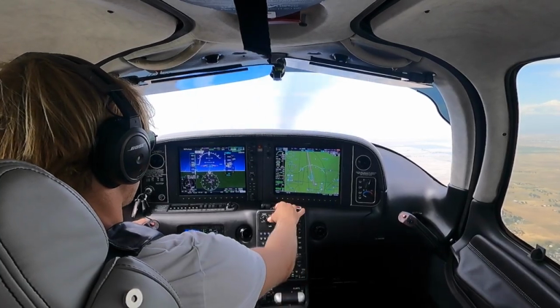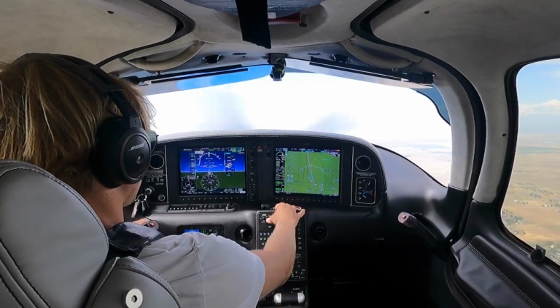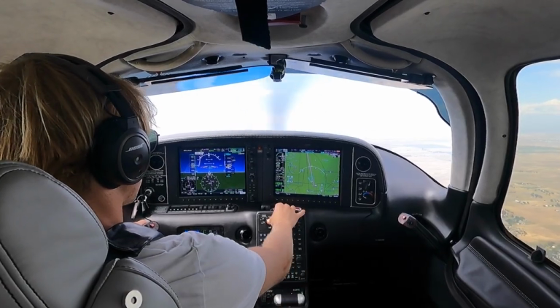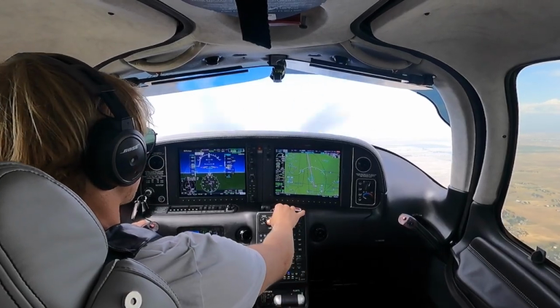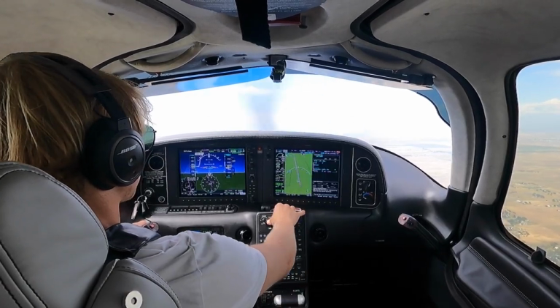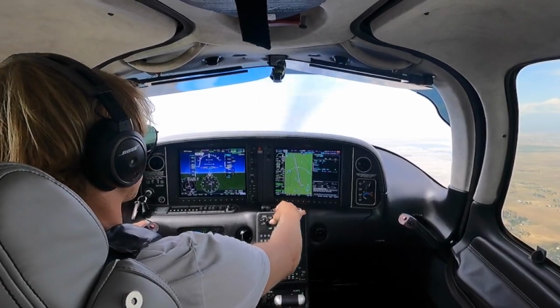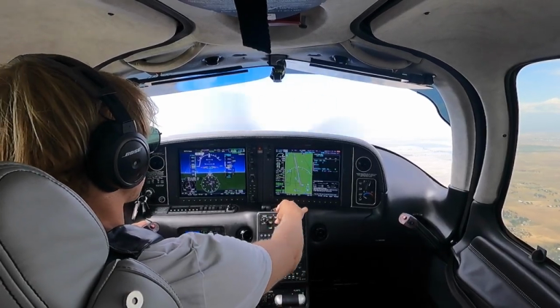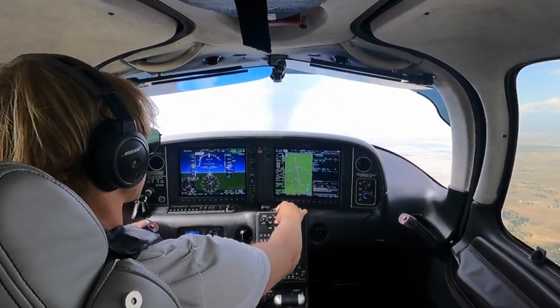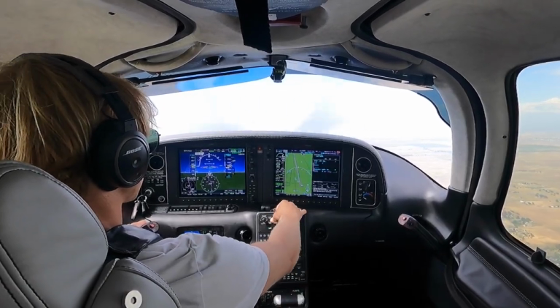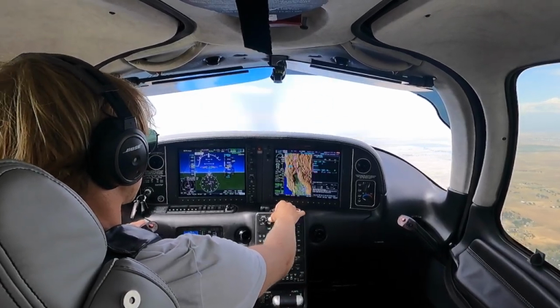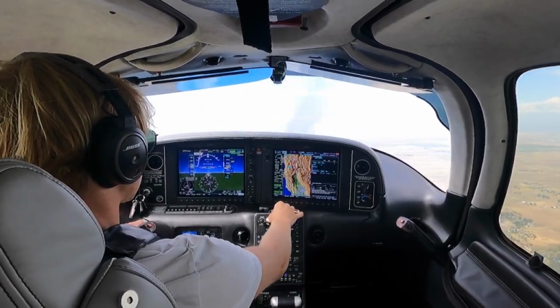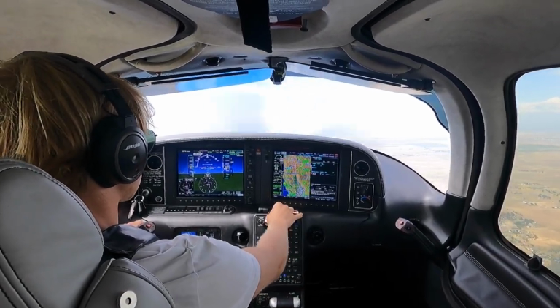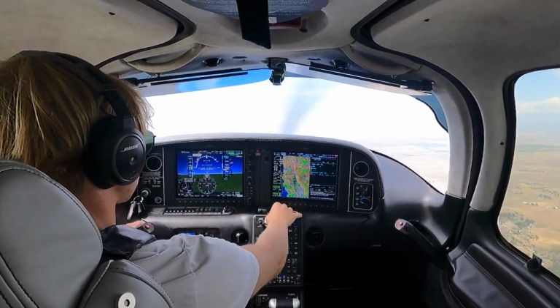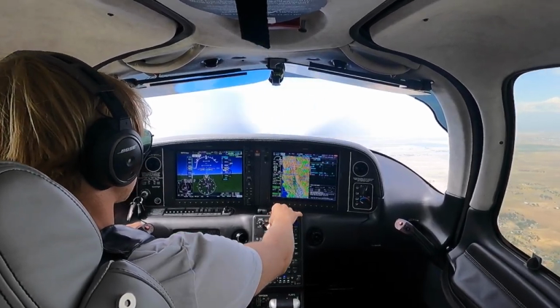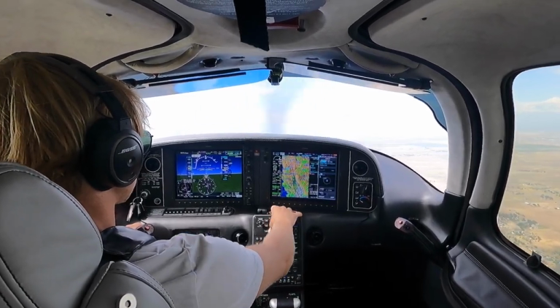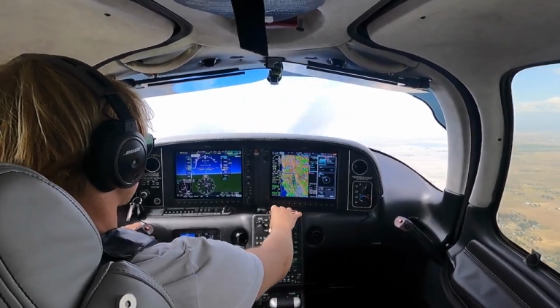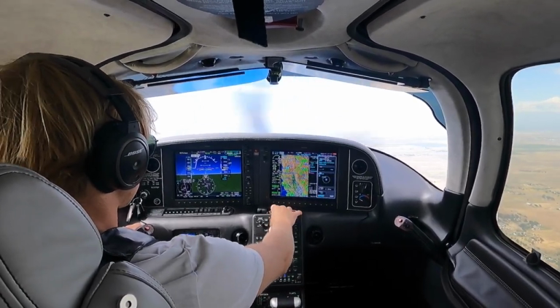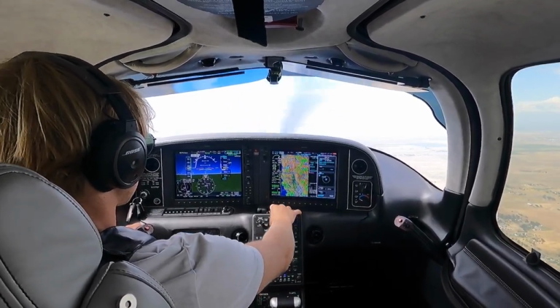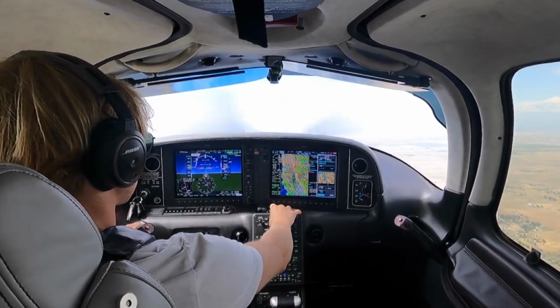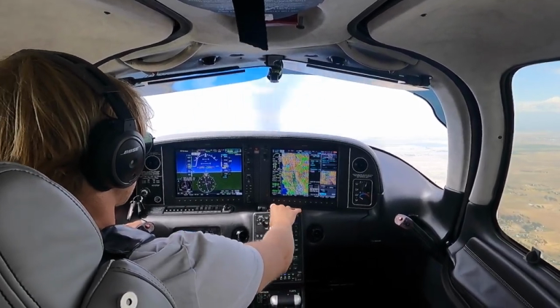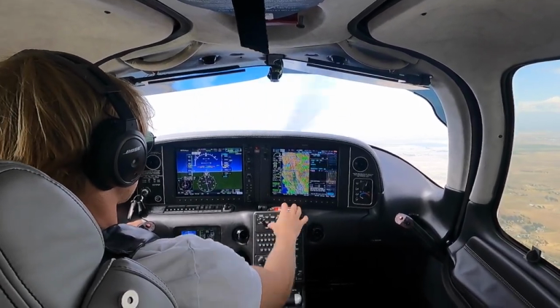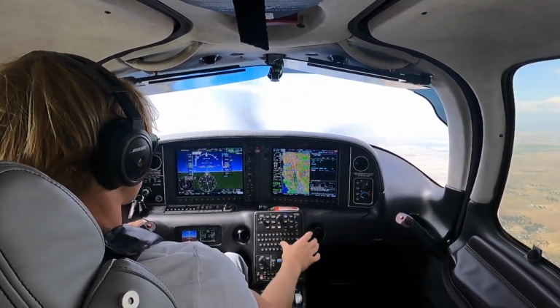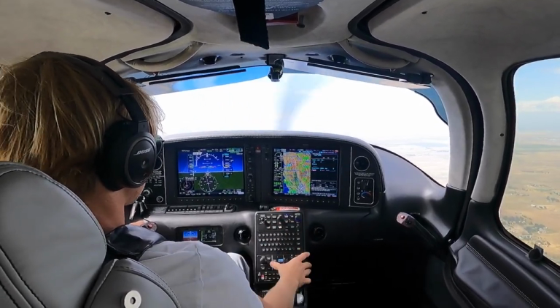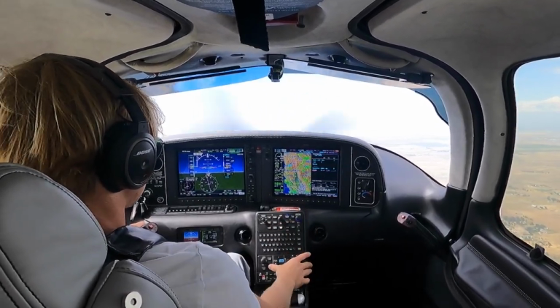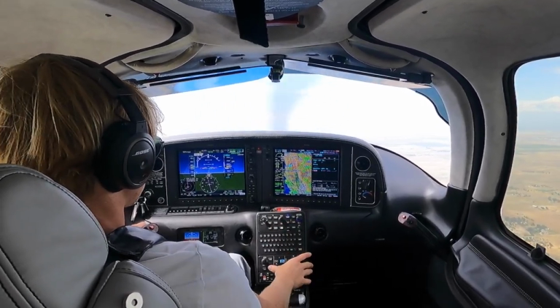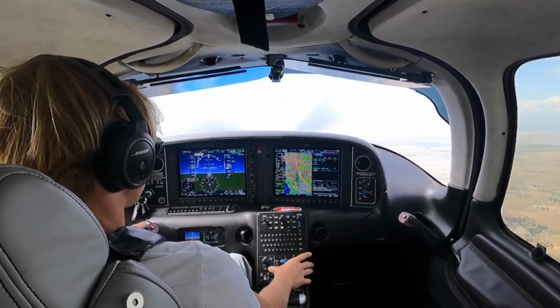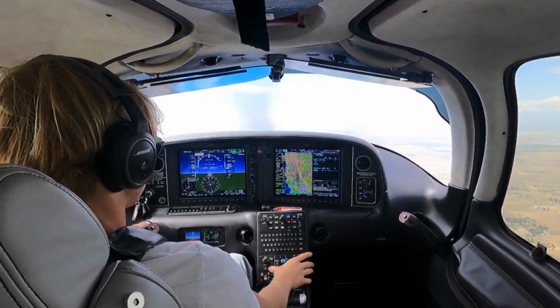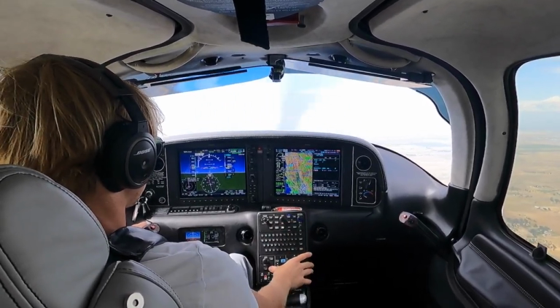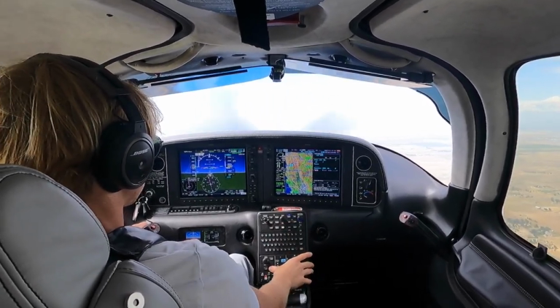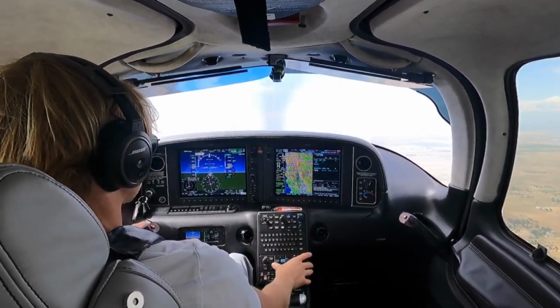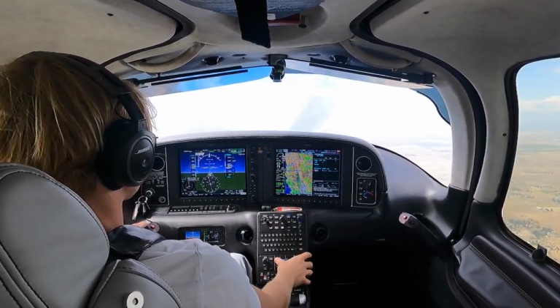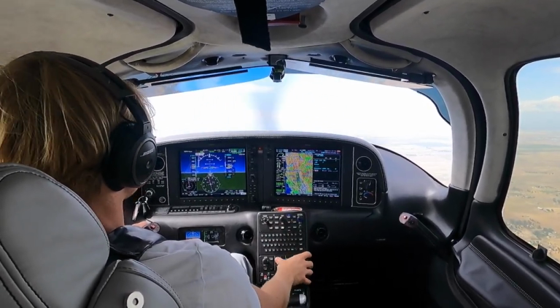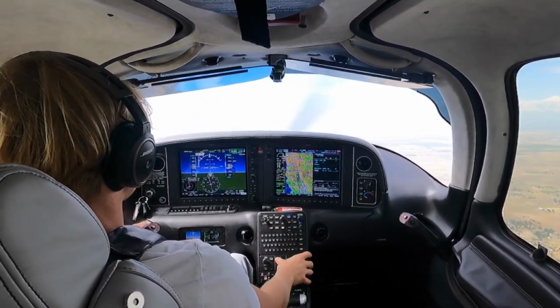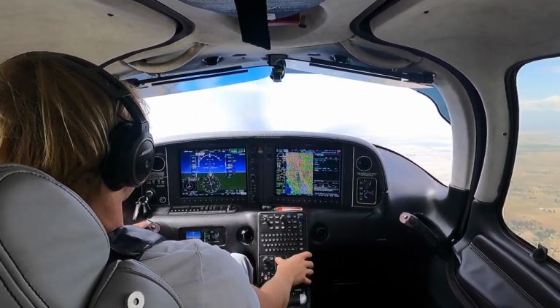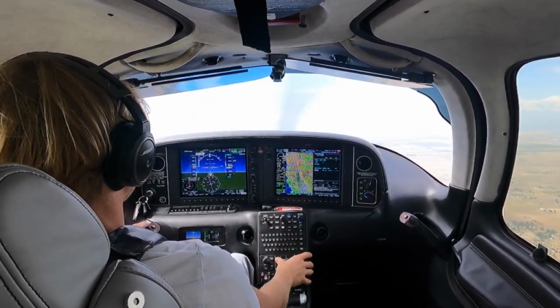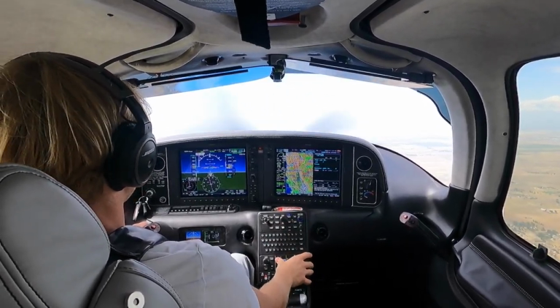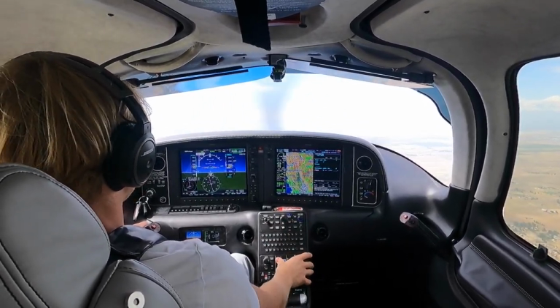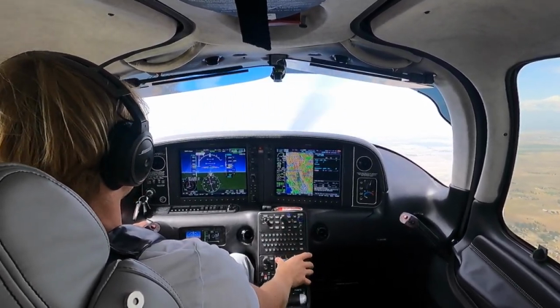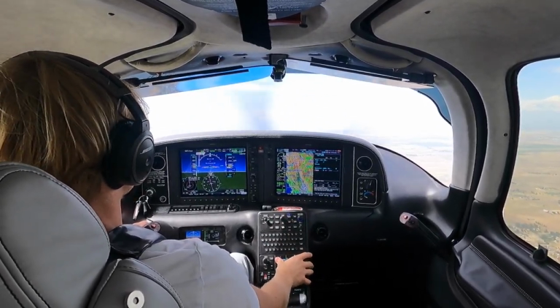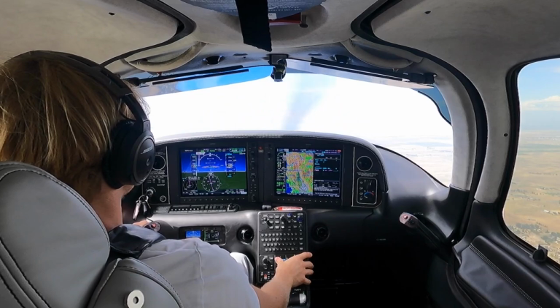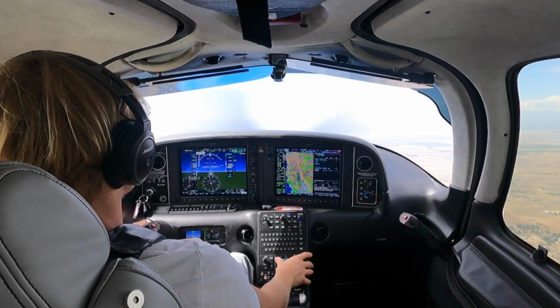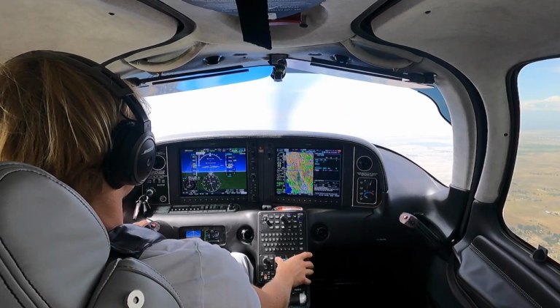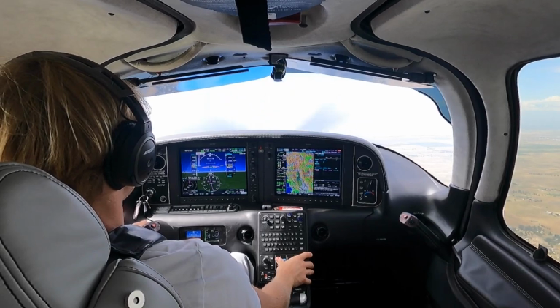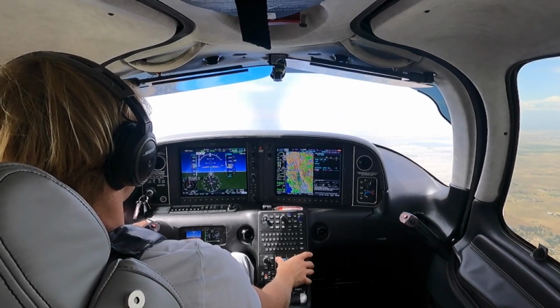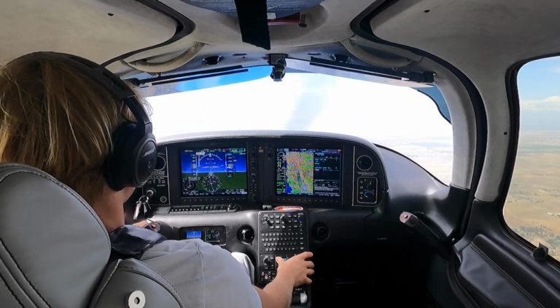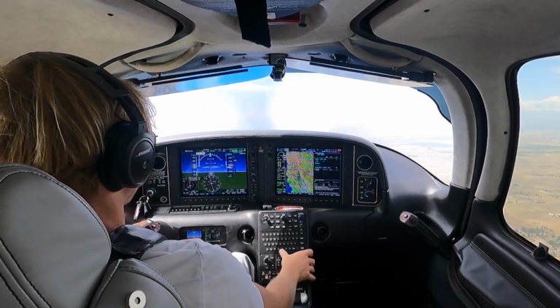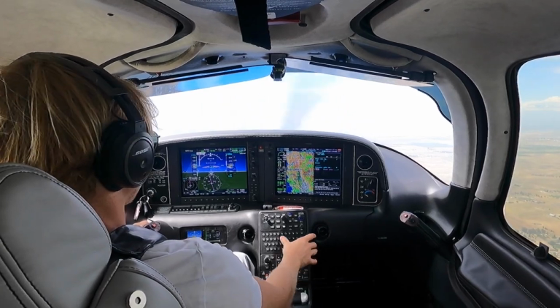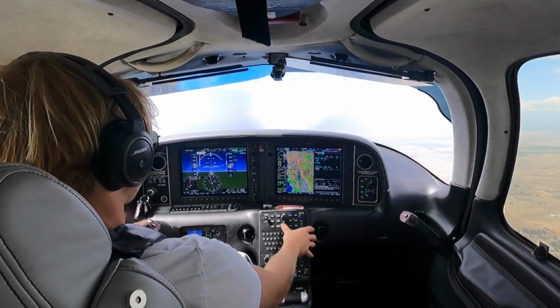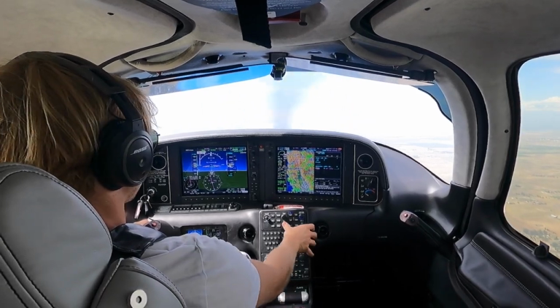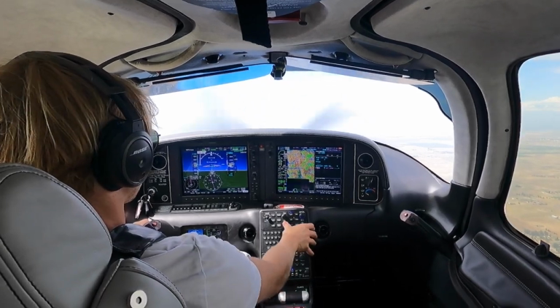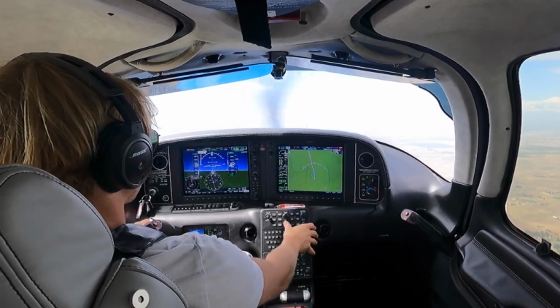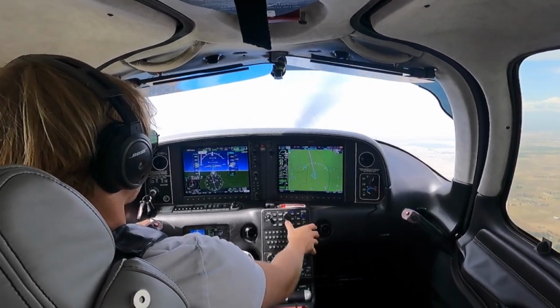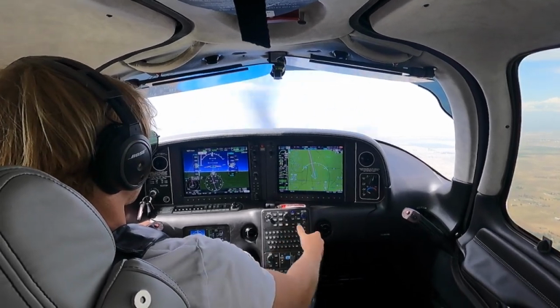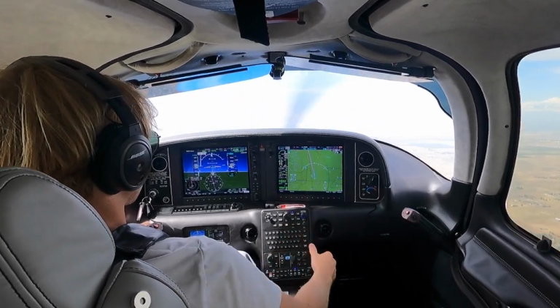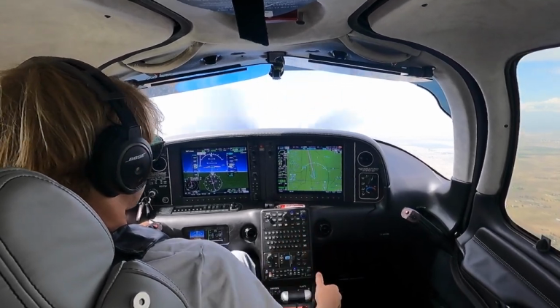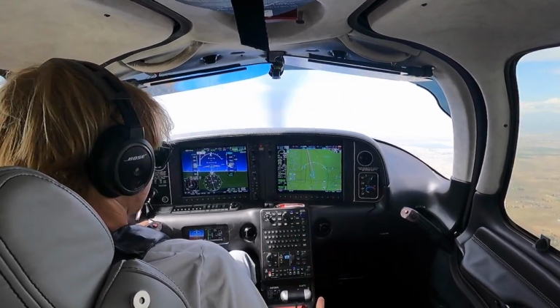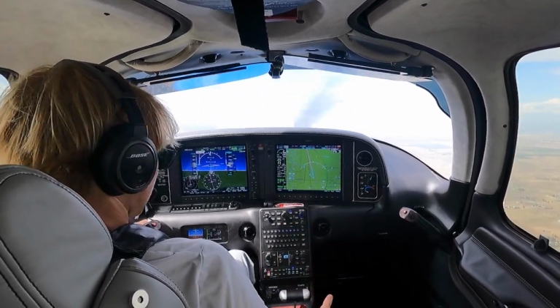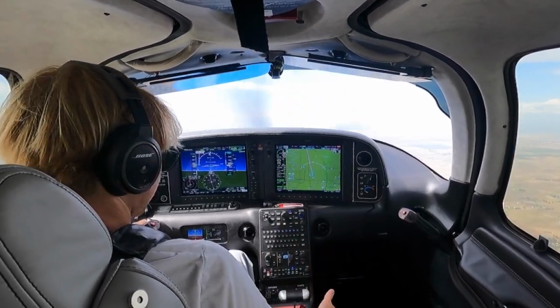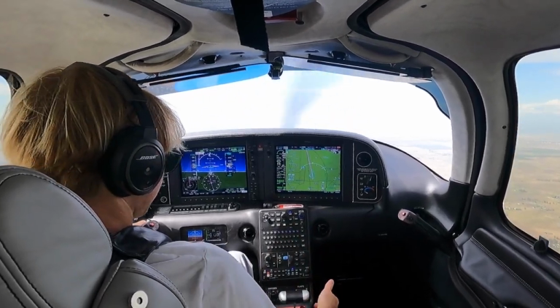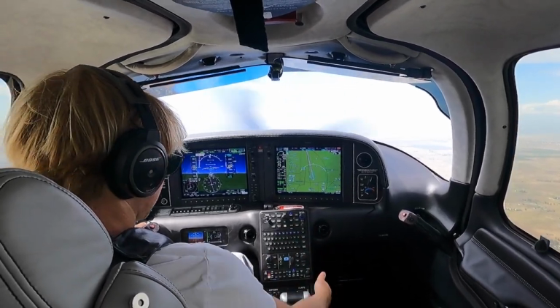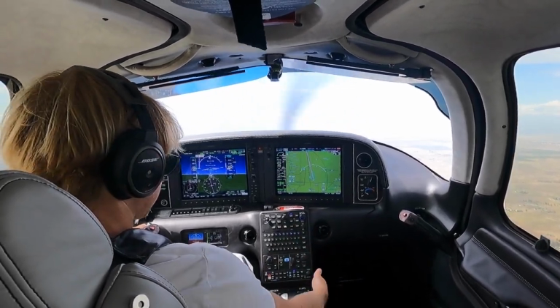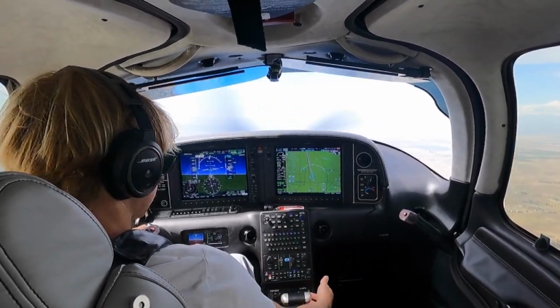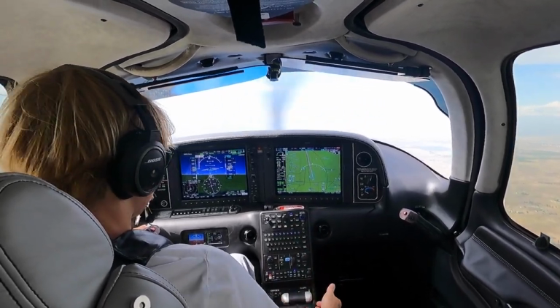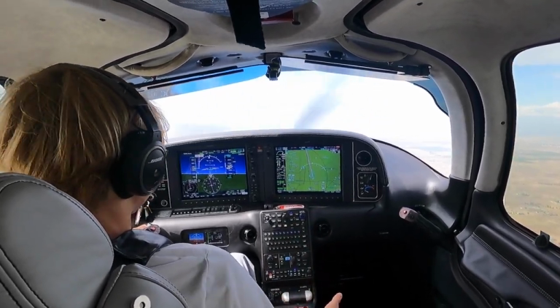Alright, we're going to go direct. We have the weather at Lincoln and we're going to be doing — alright, flaps are up.